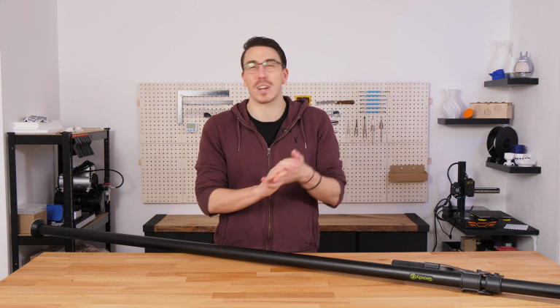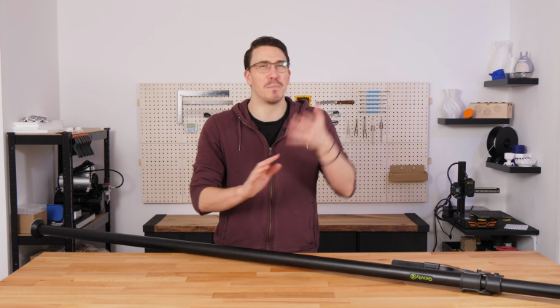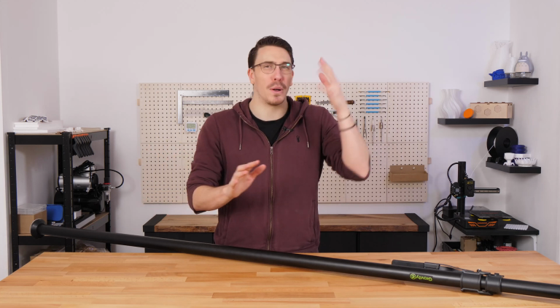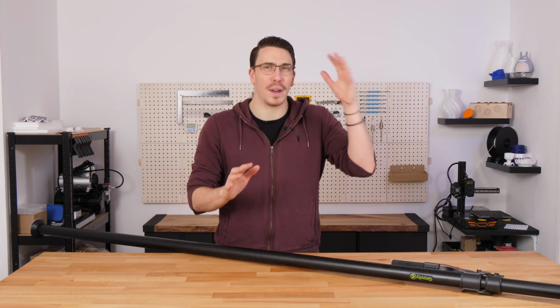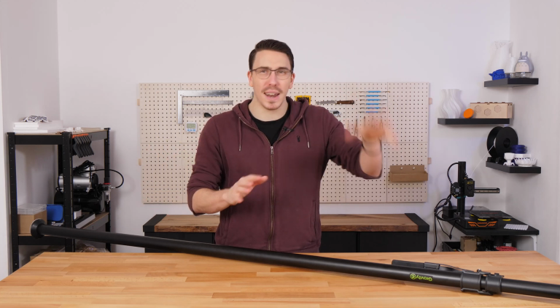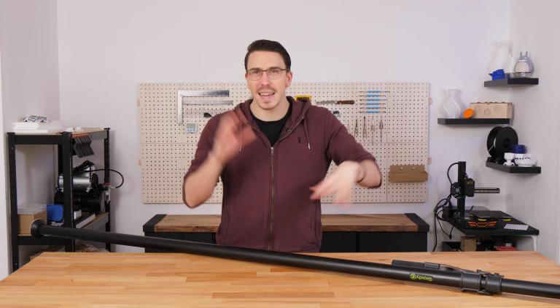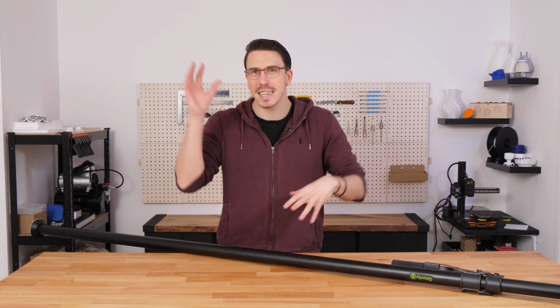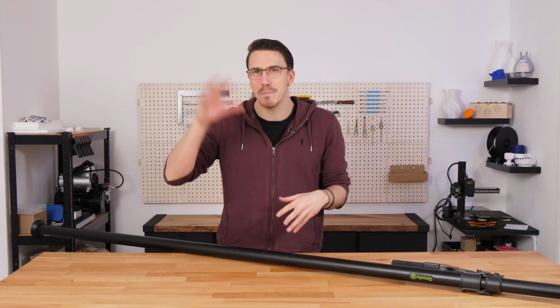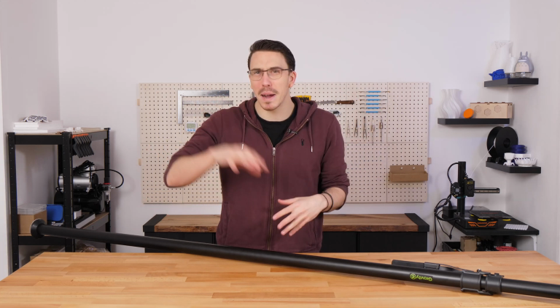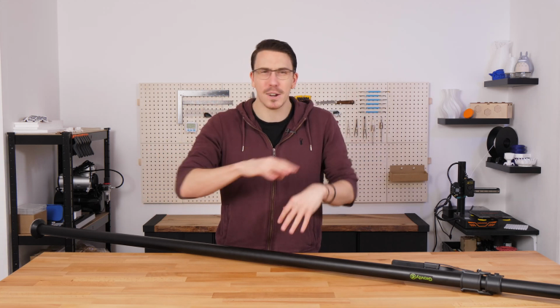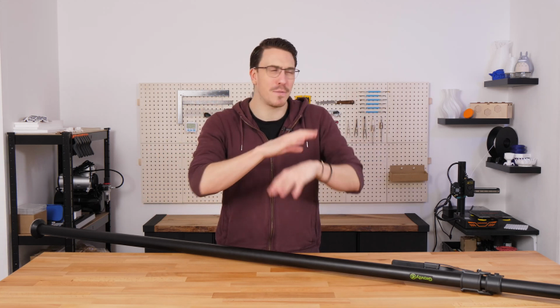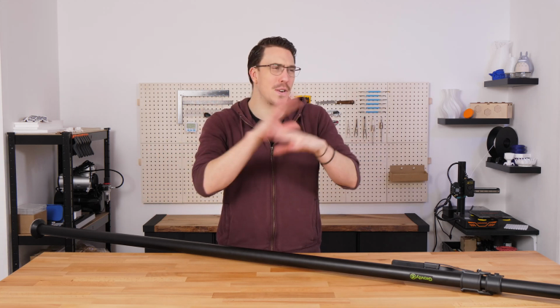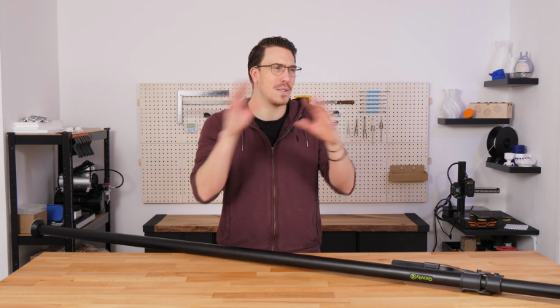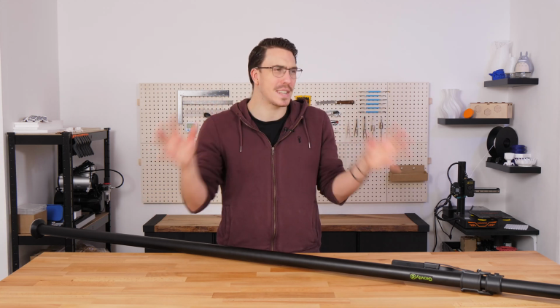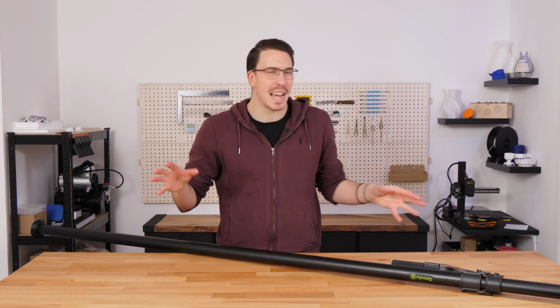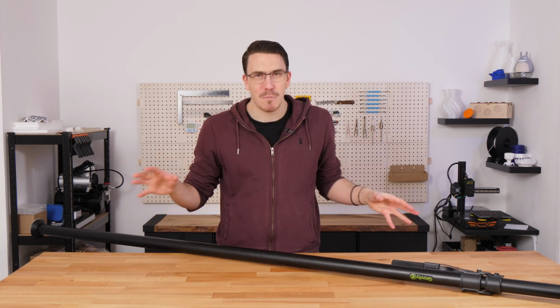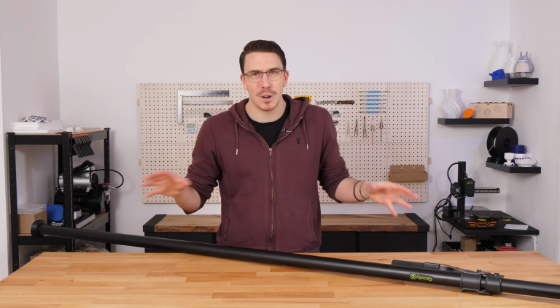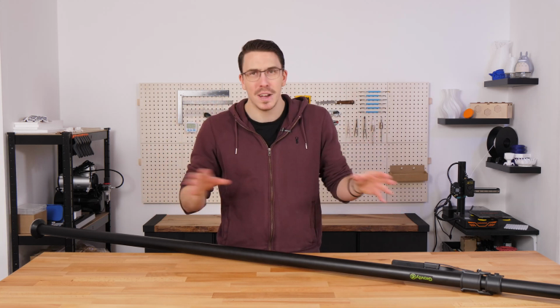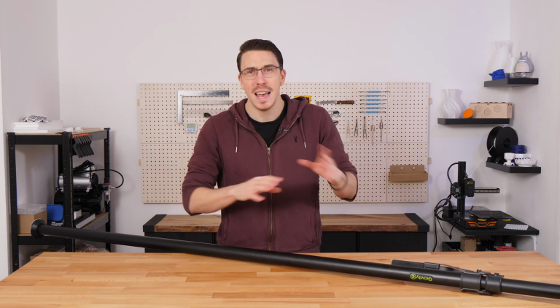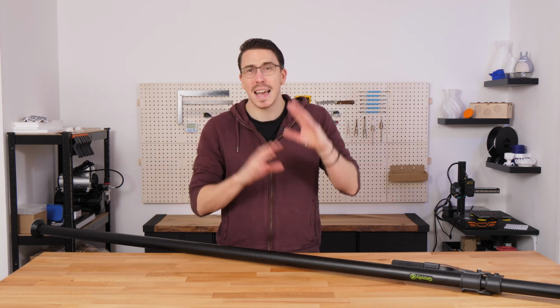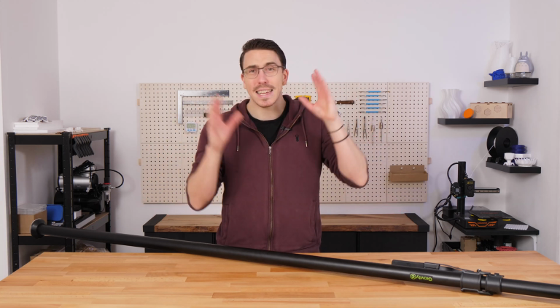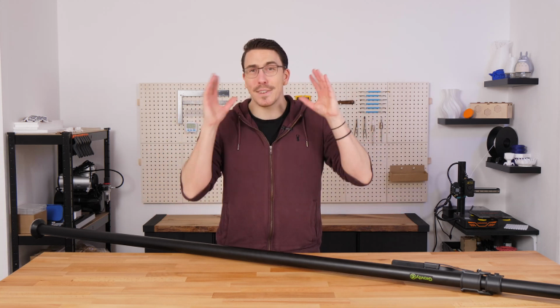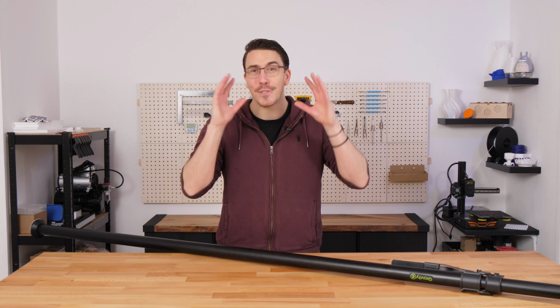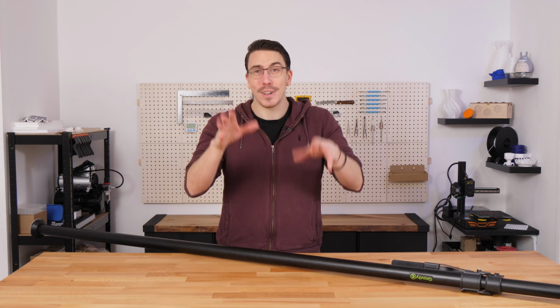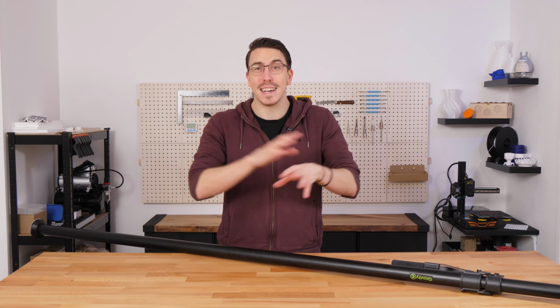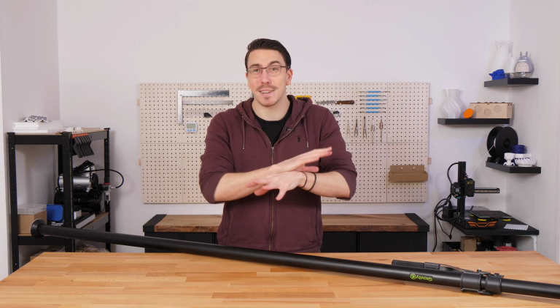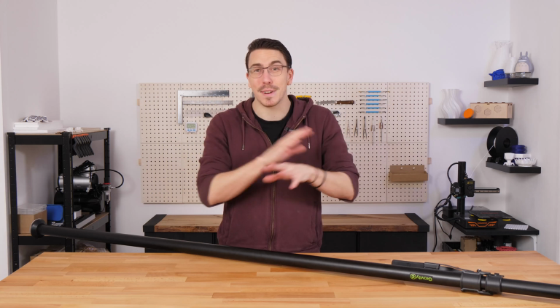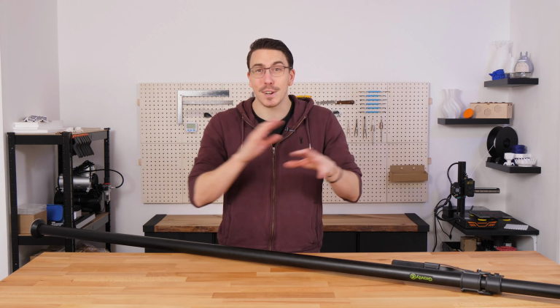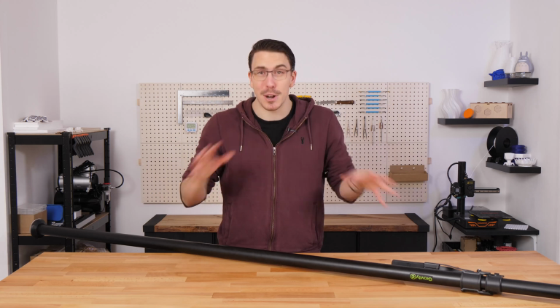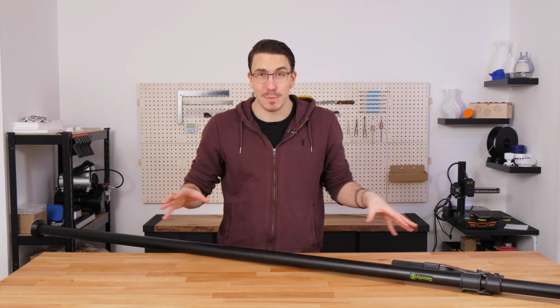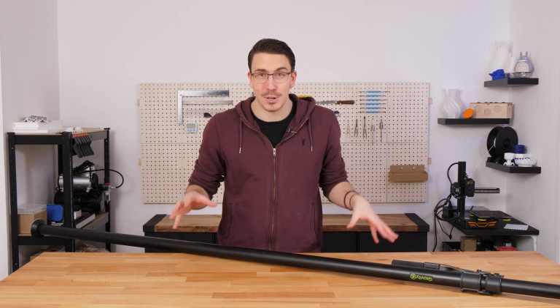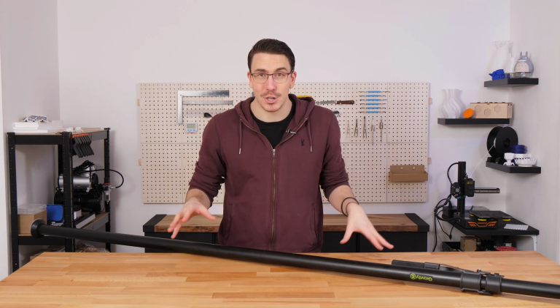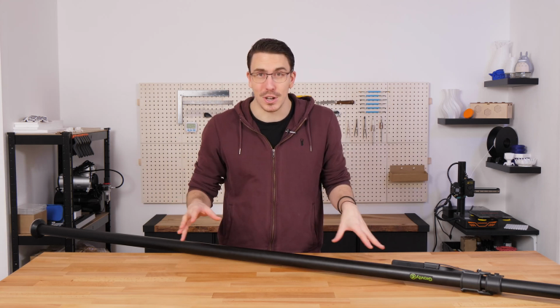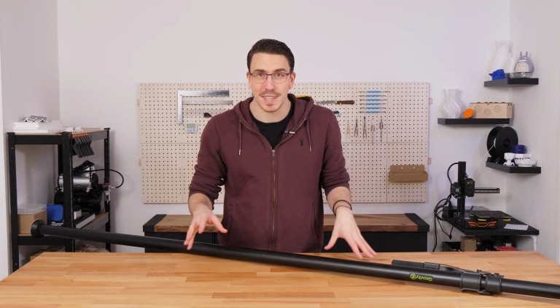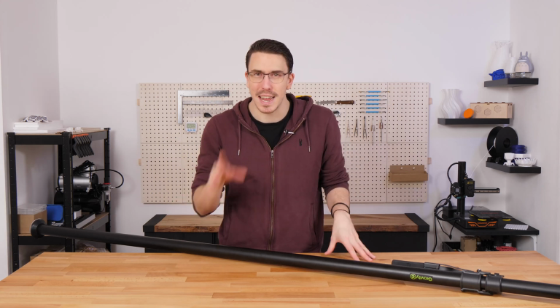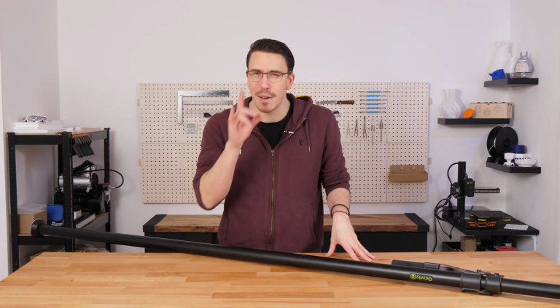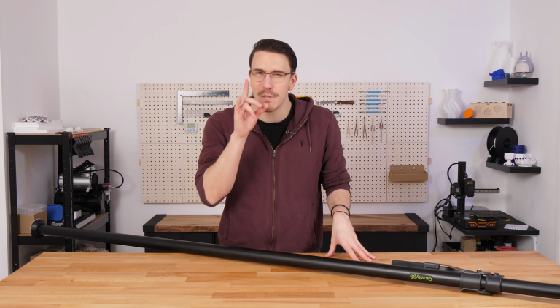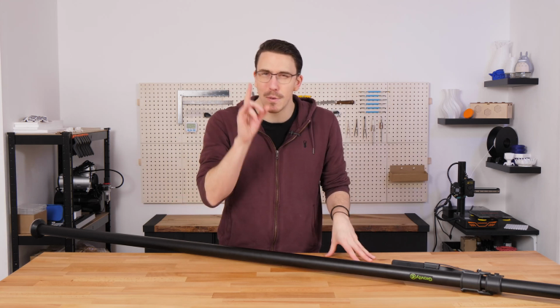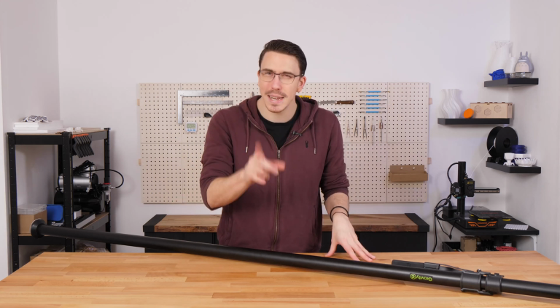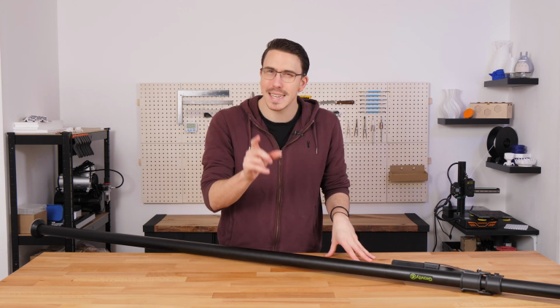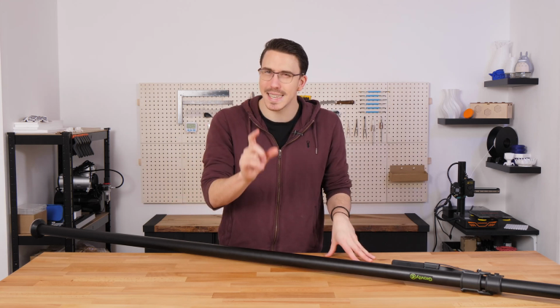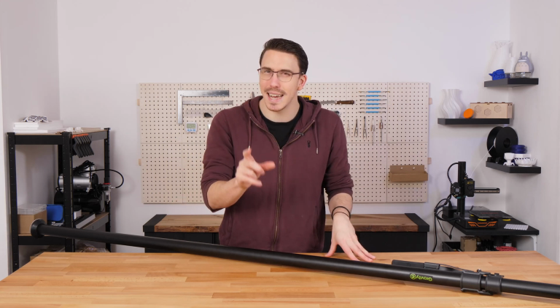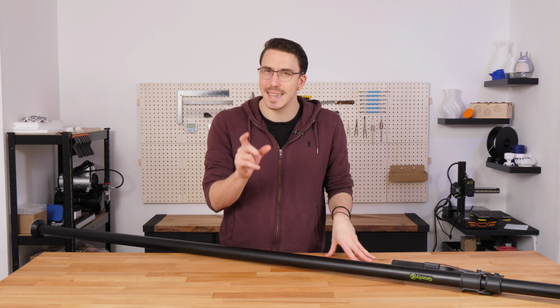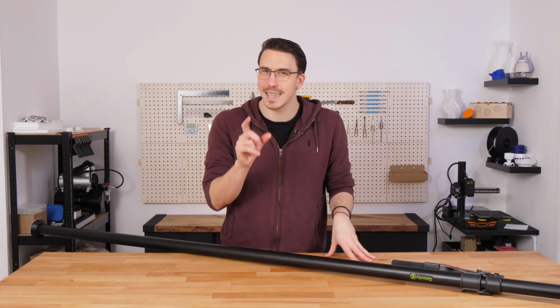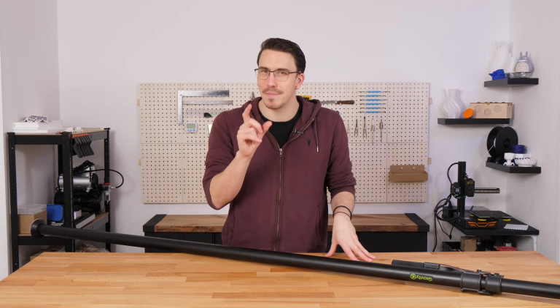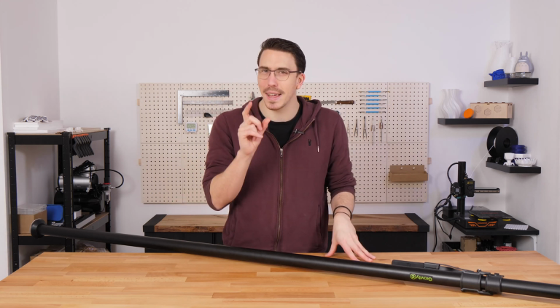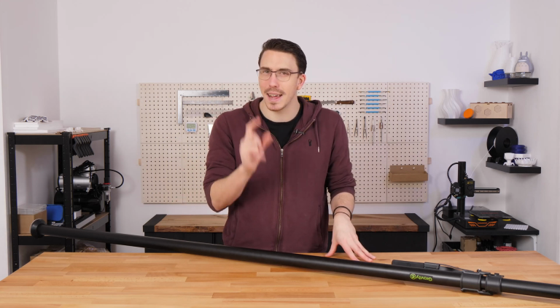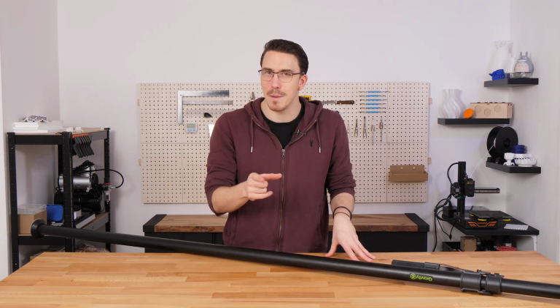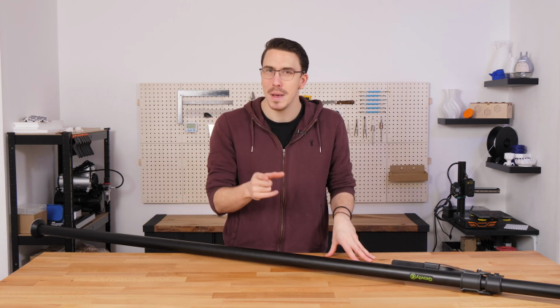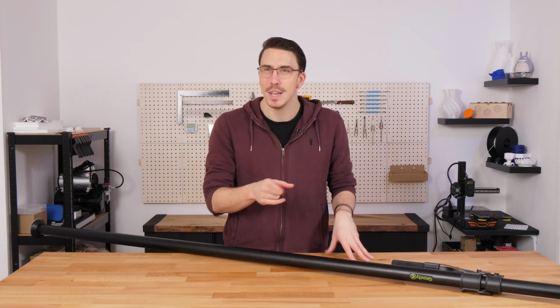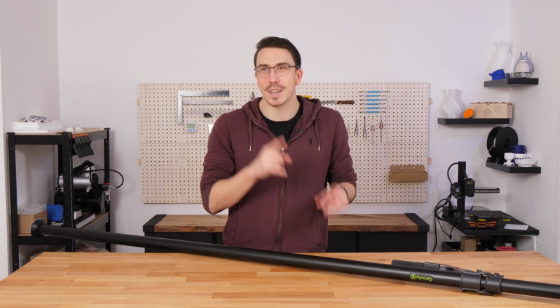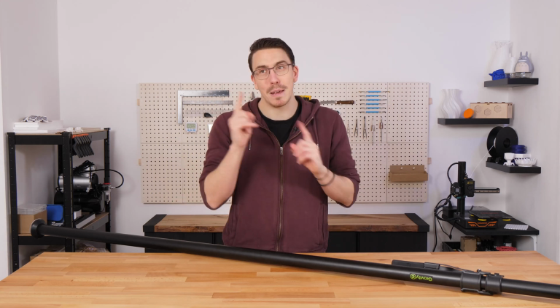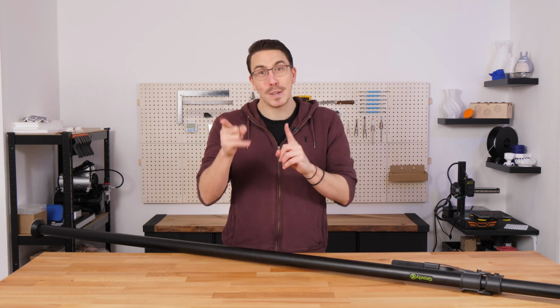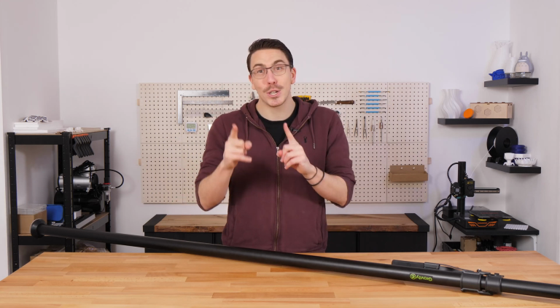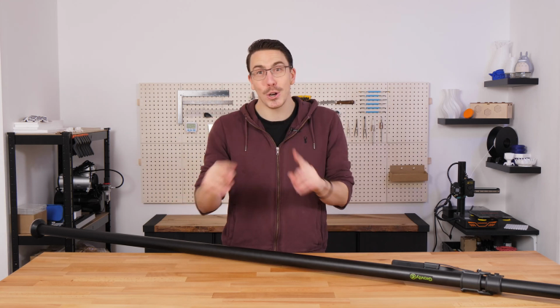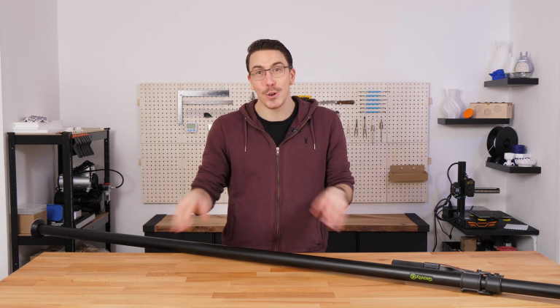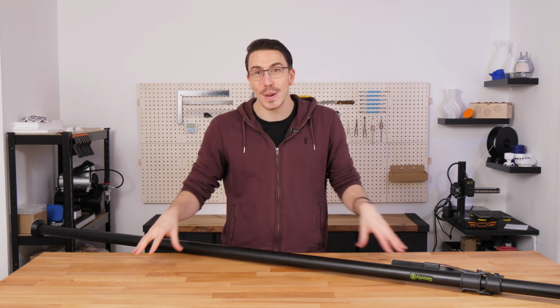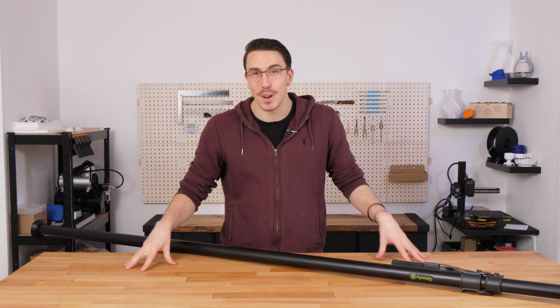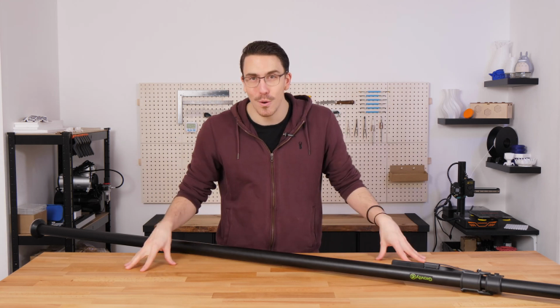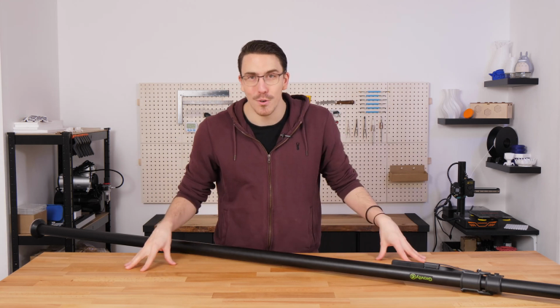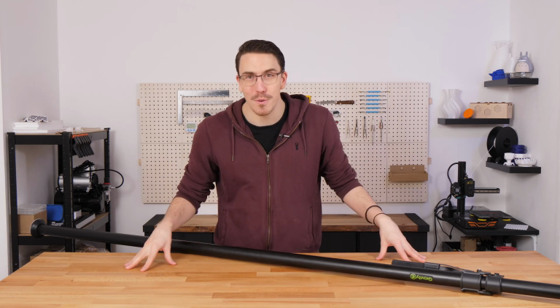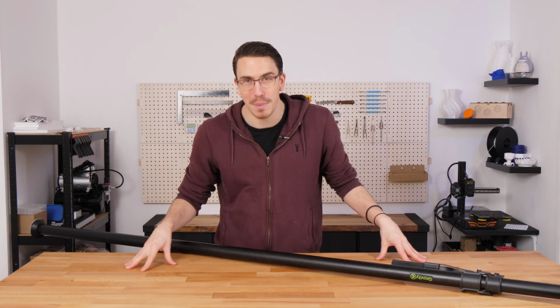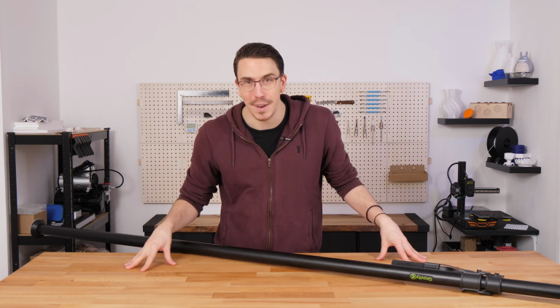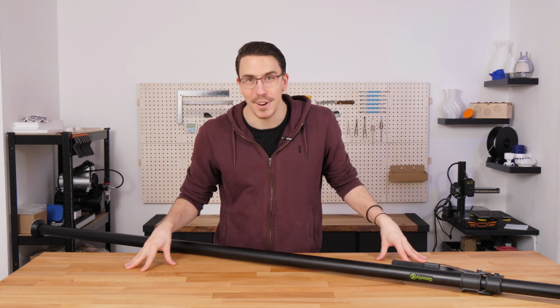I need this to bear about 15 to 20 kilograms so I can put lights, microphones, and cameras up there to give you some incredible shots. I've already designed something, so let me show you it over in Blender.